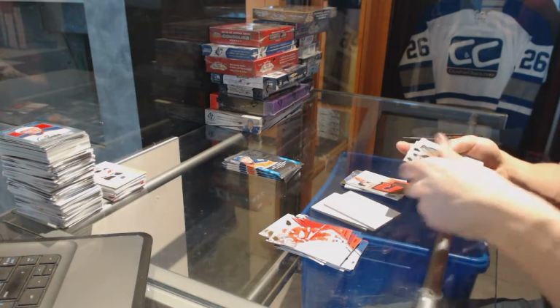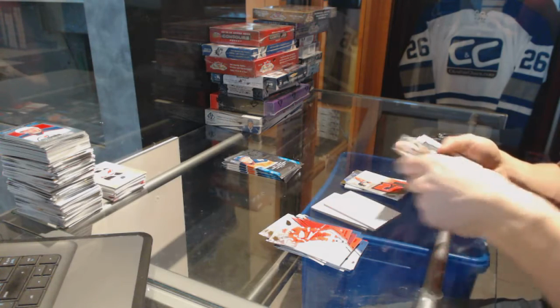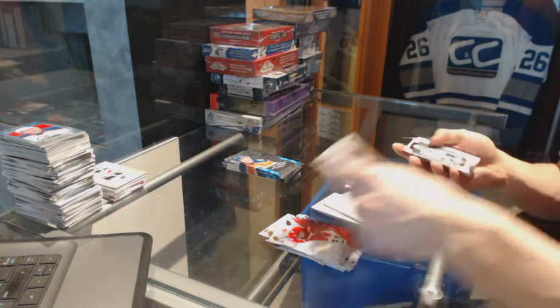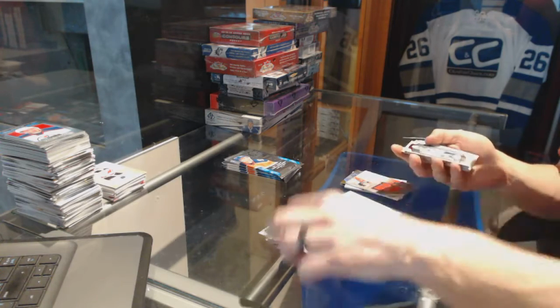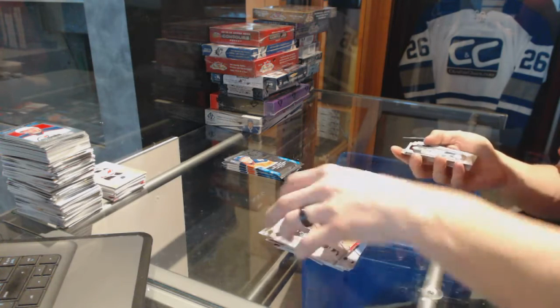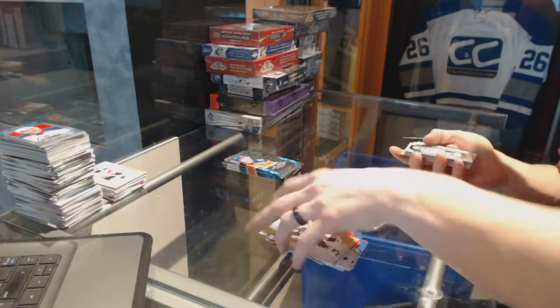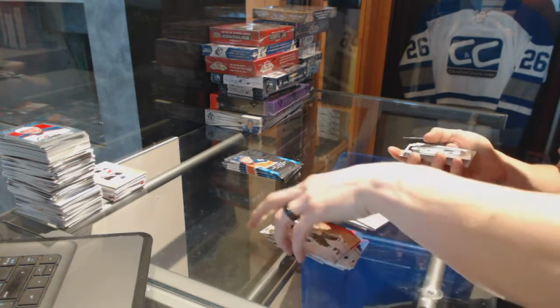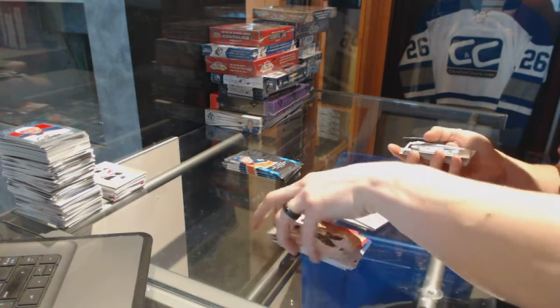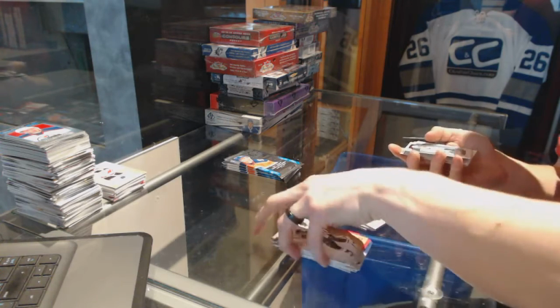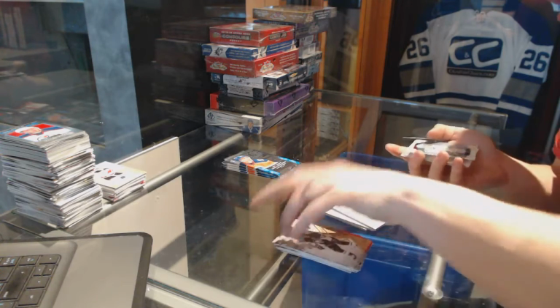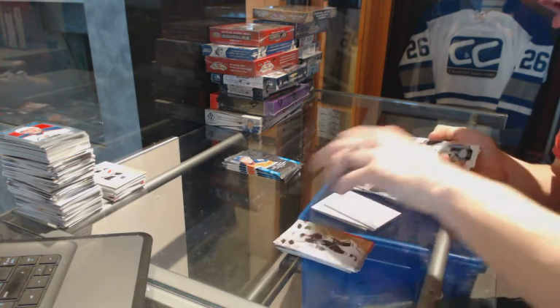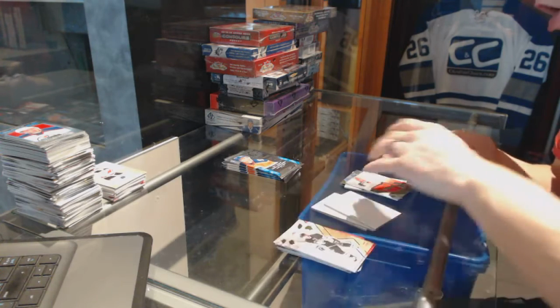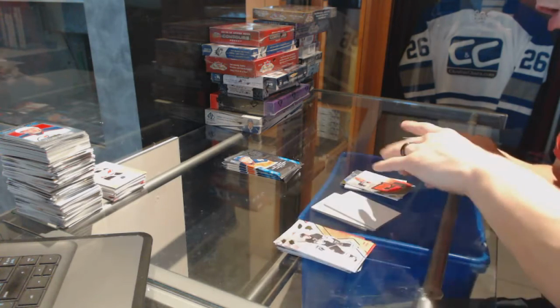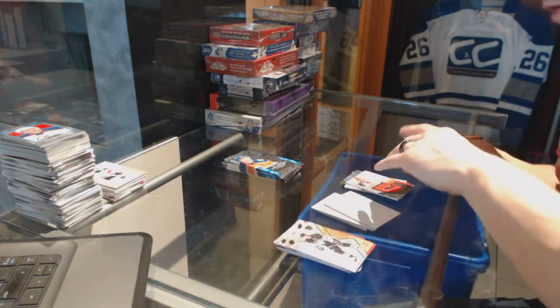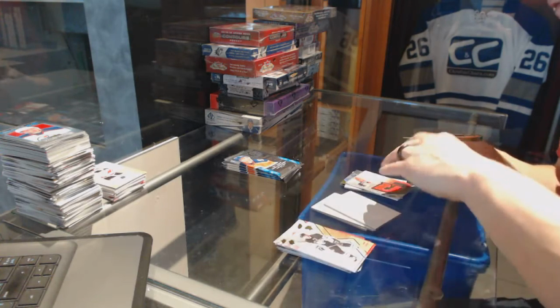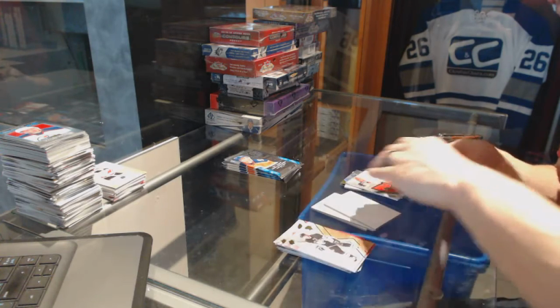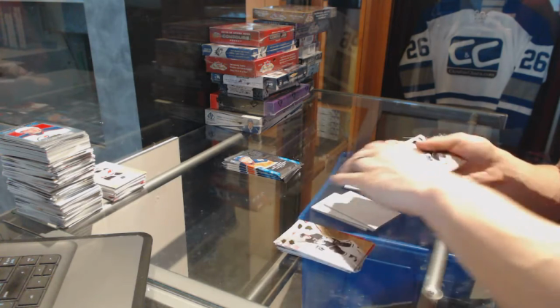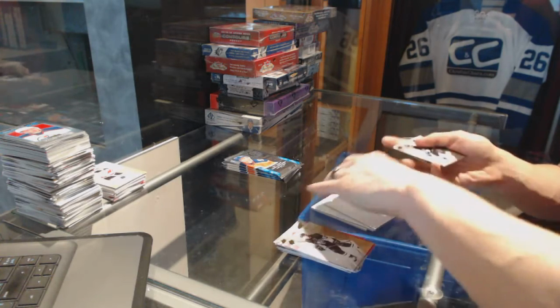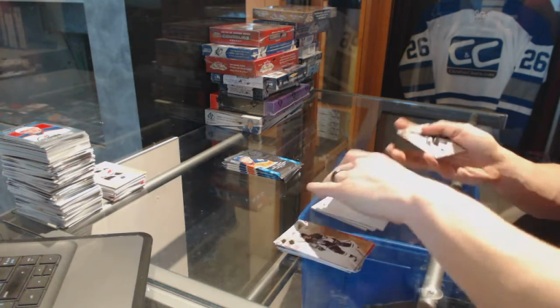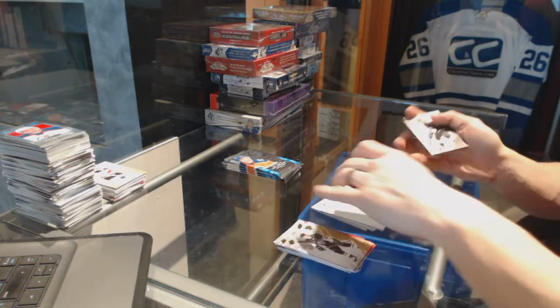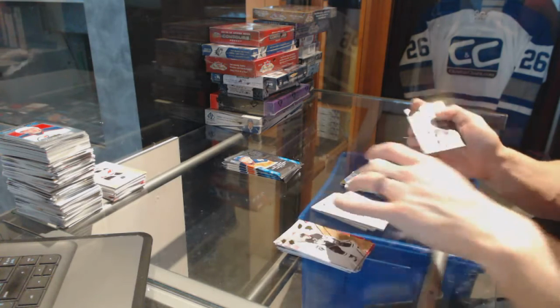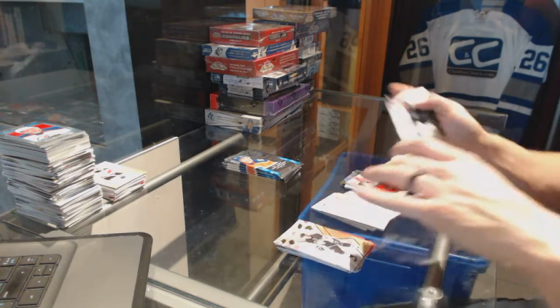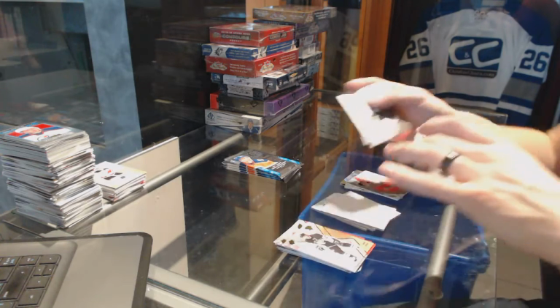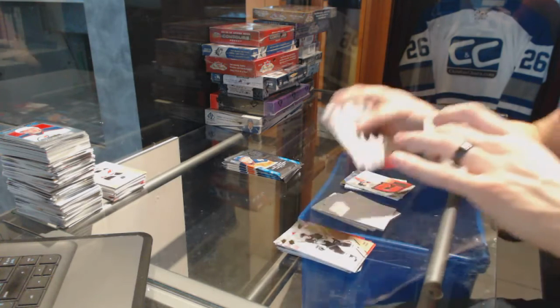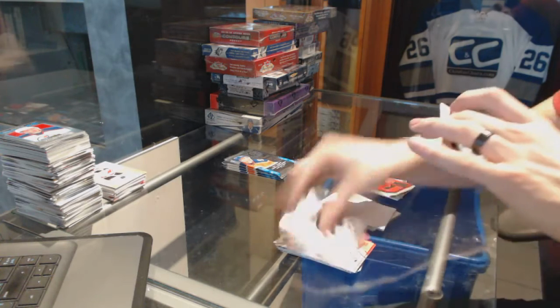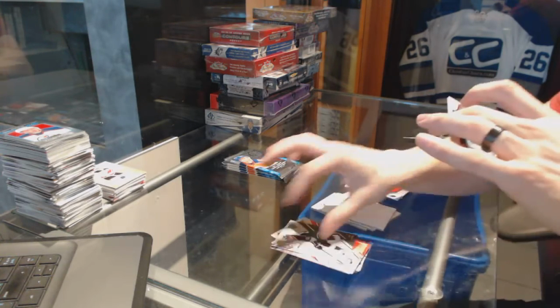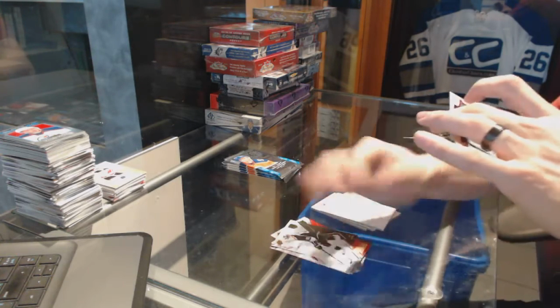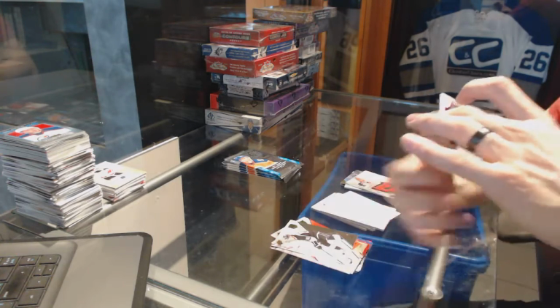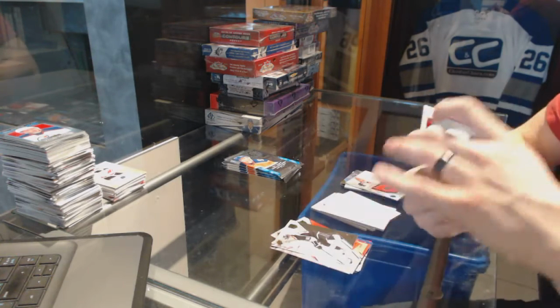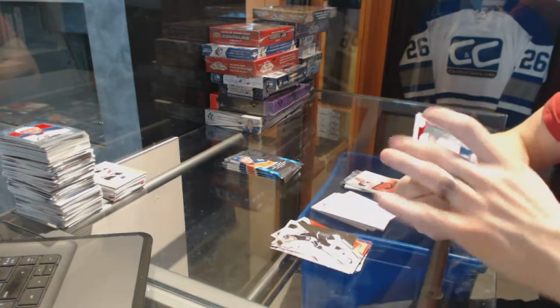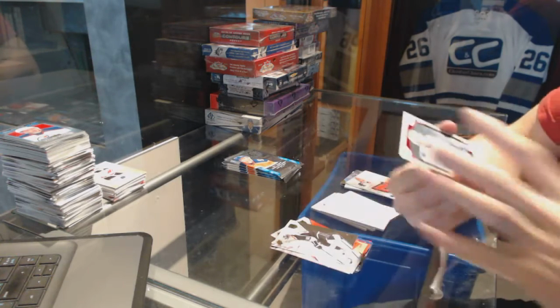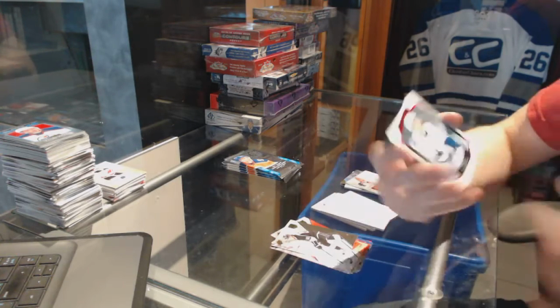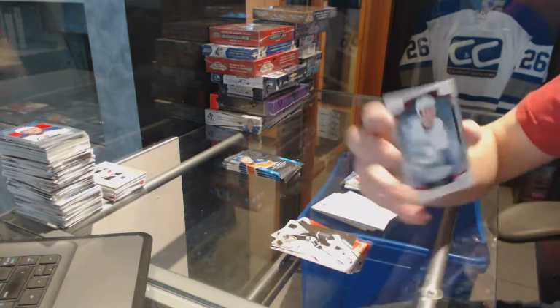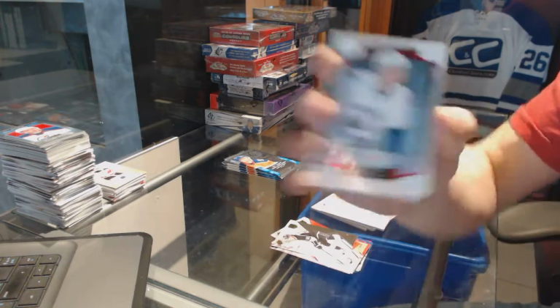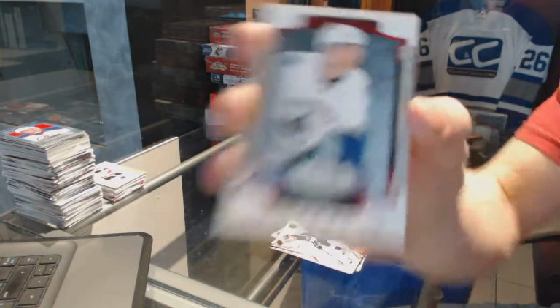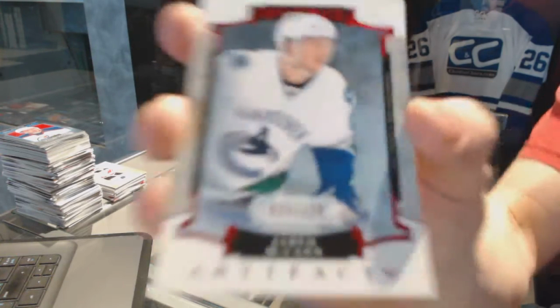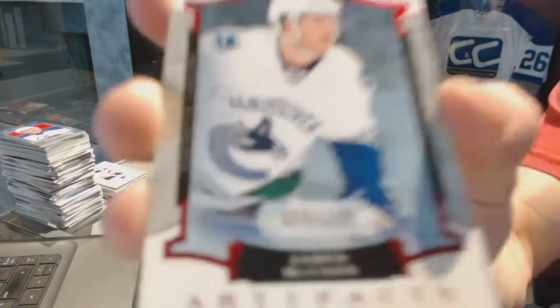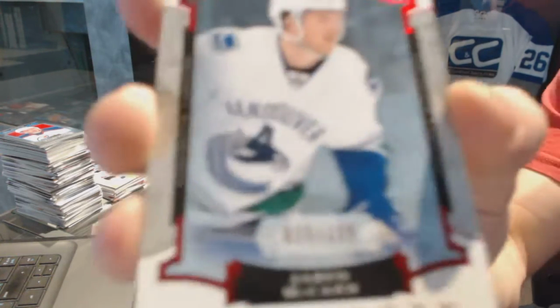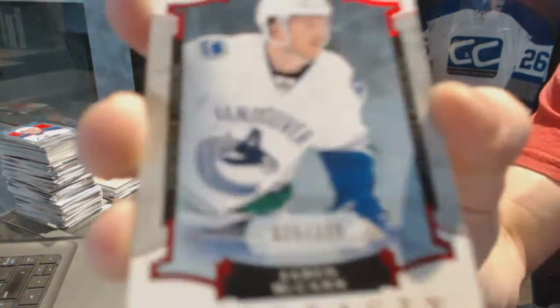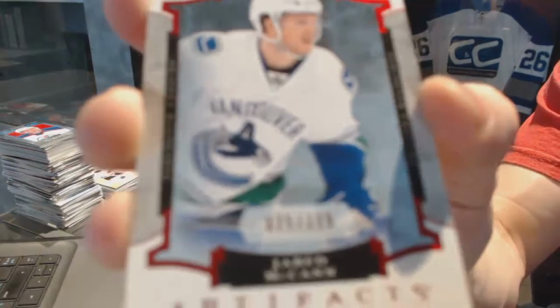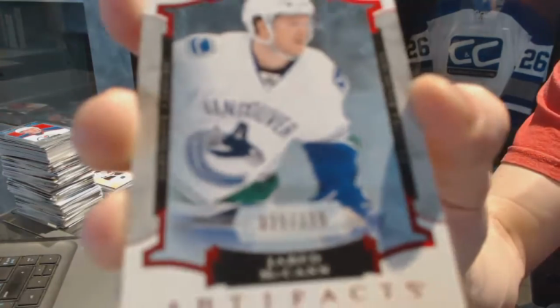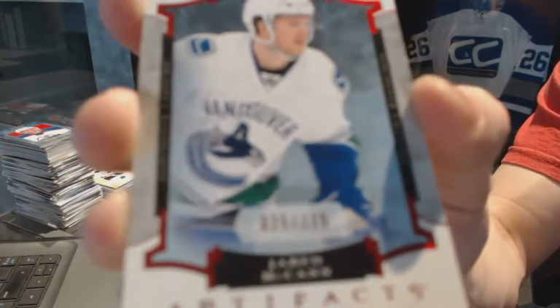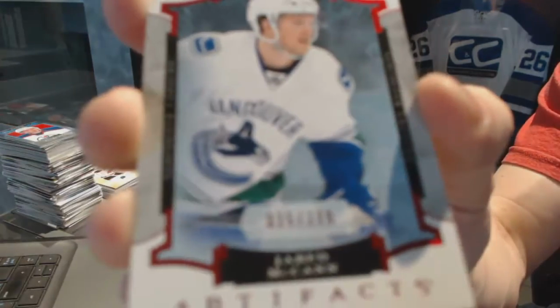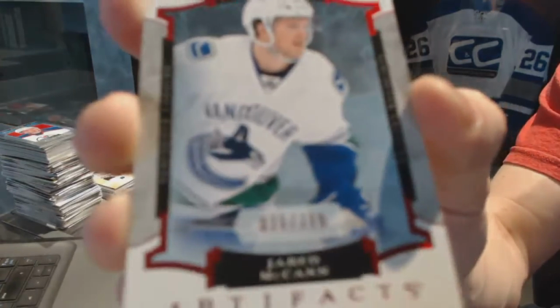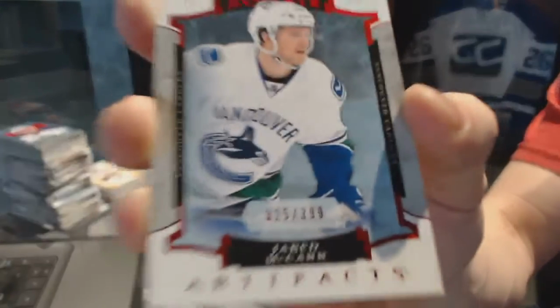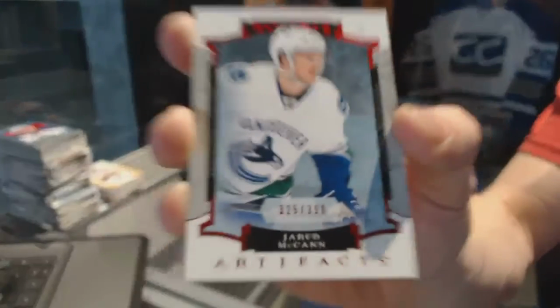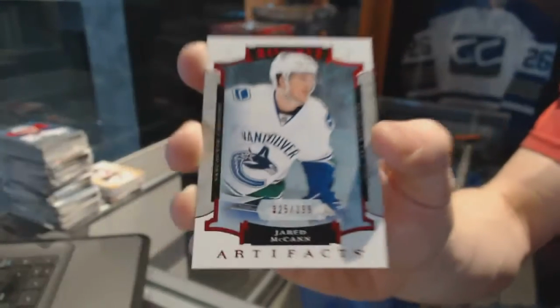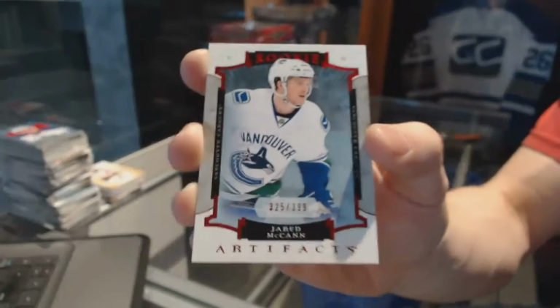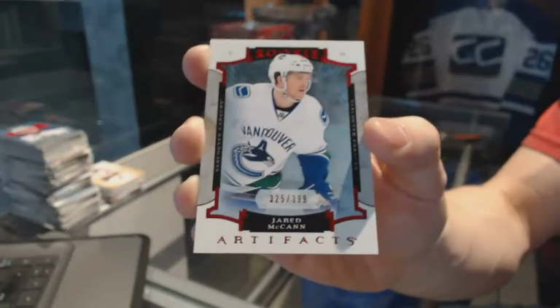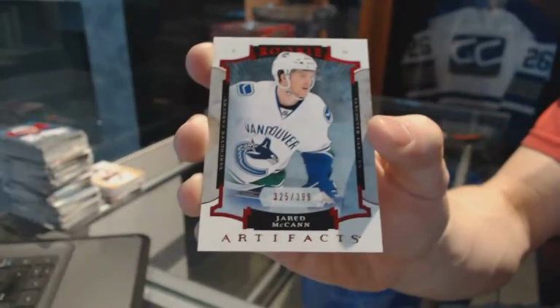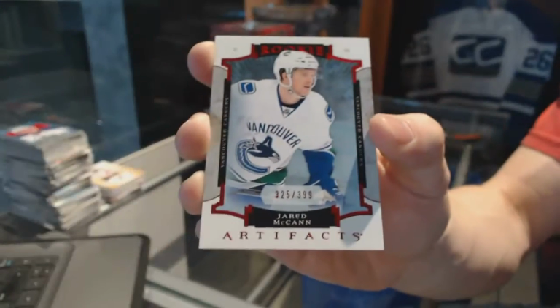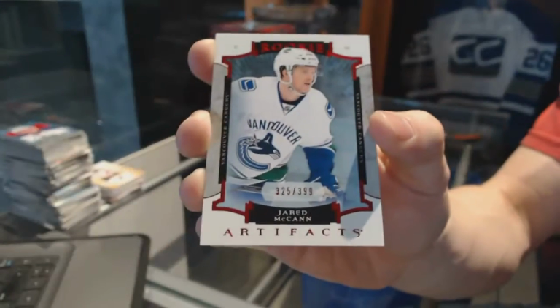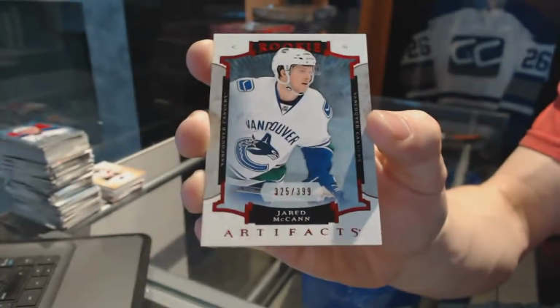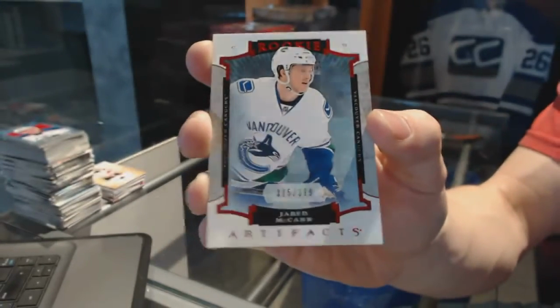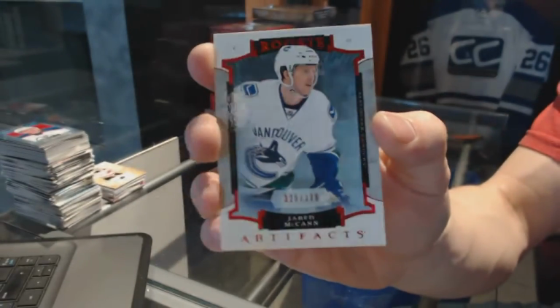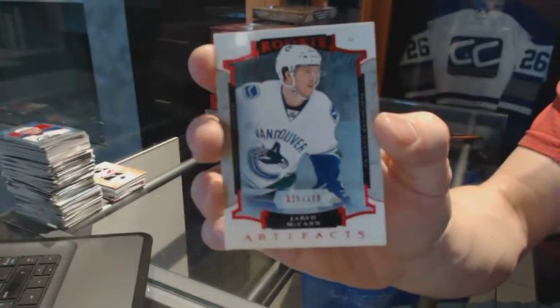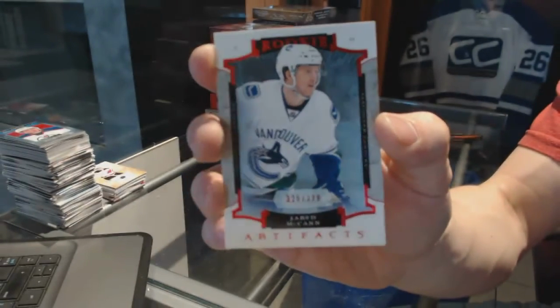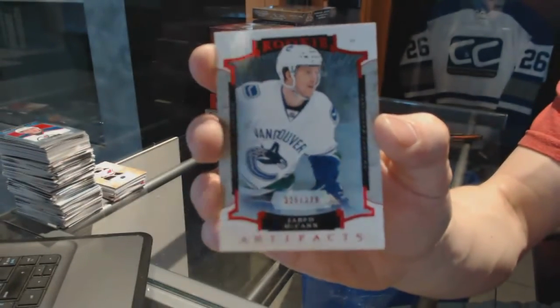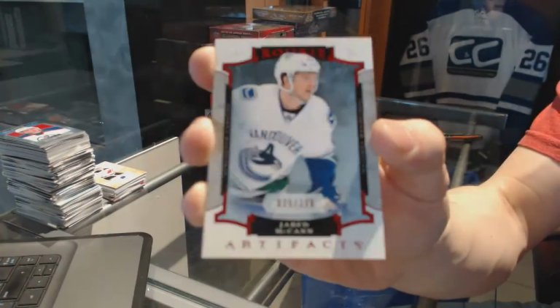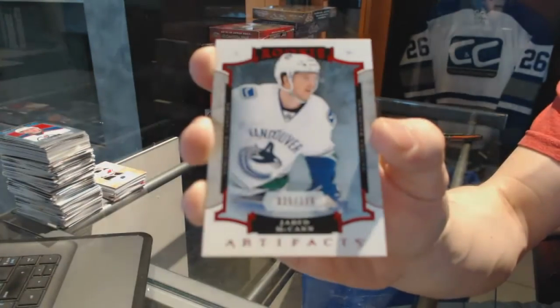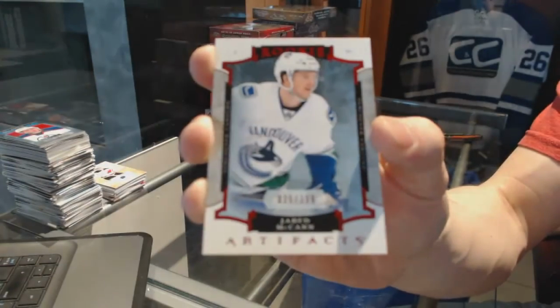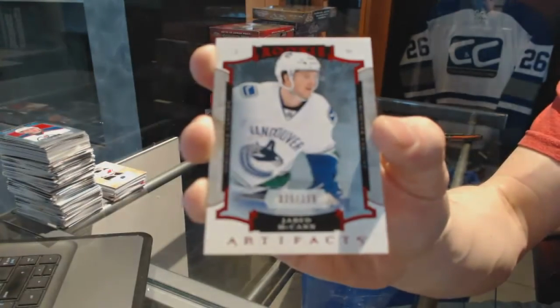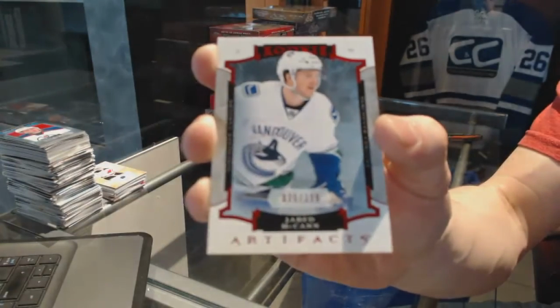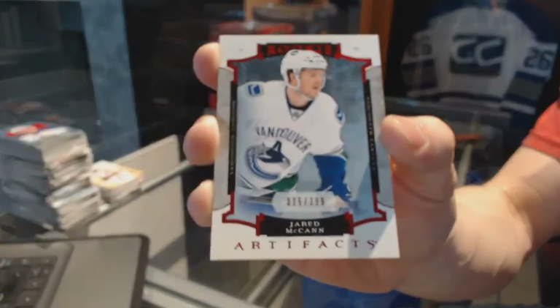We've got an Artifacts rookie ruby numbered to 399 for the Vancouver Canucks — Jared McCann.